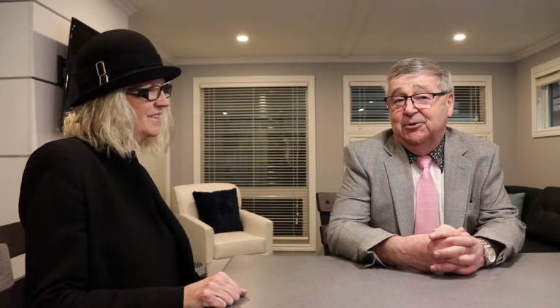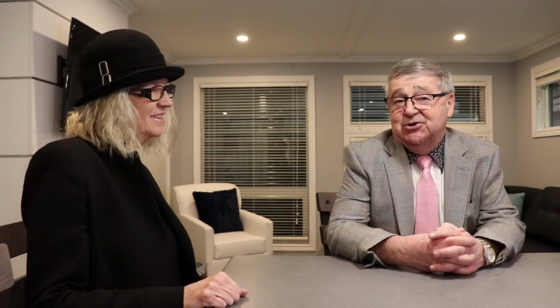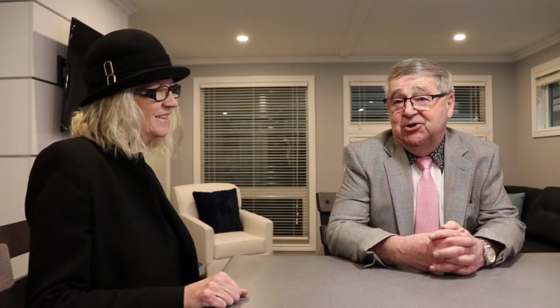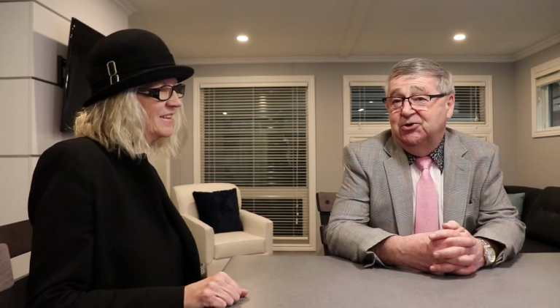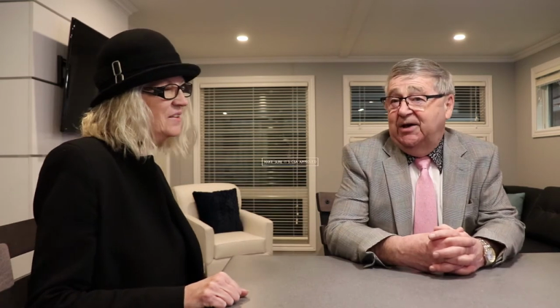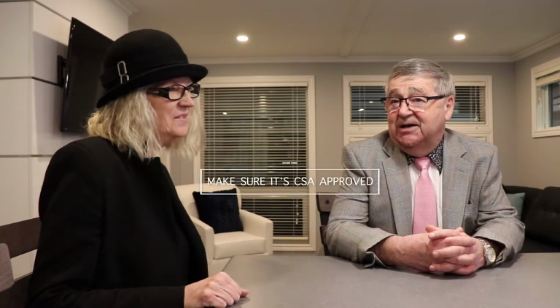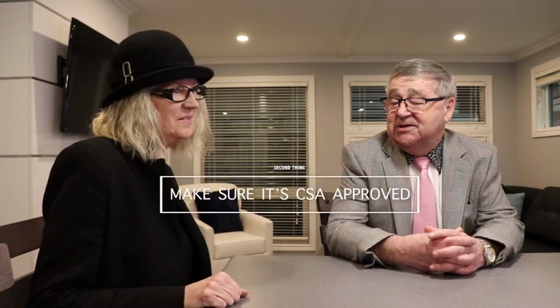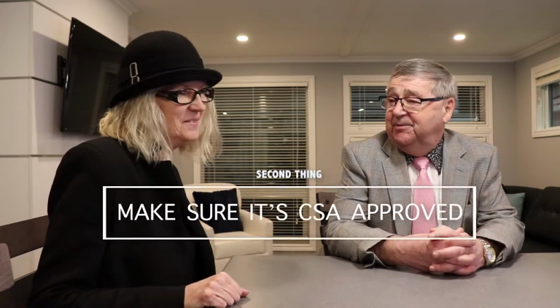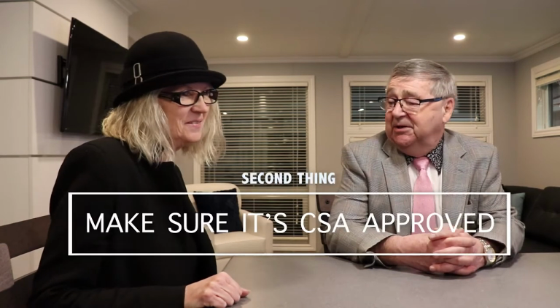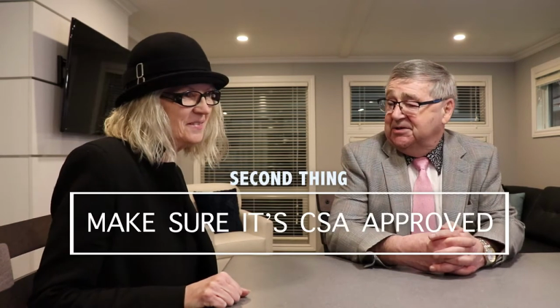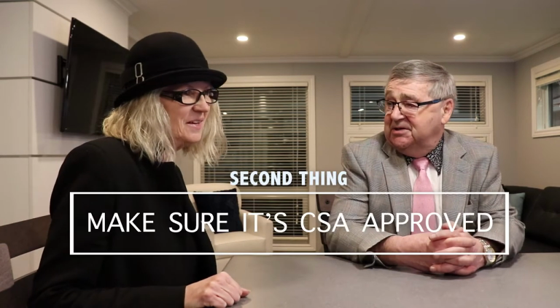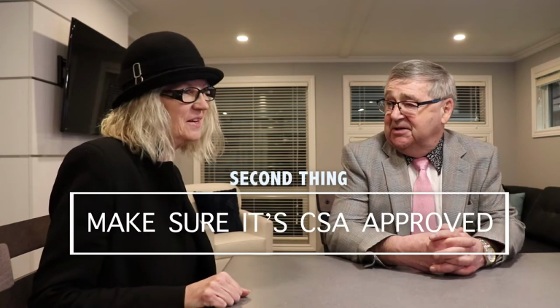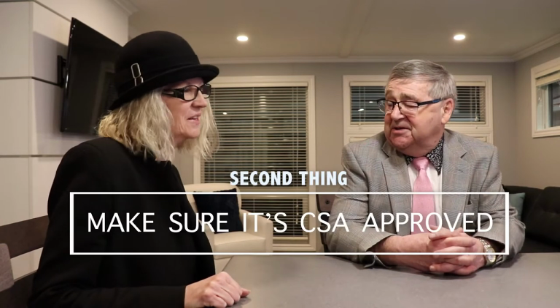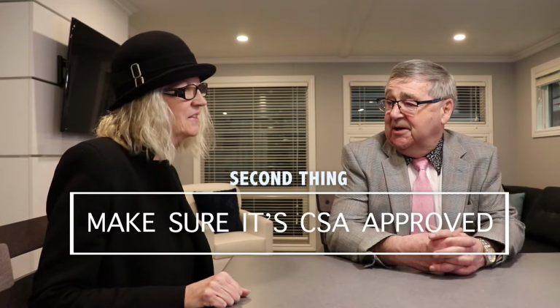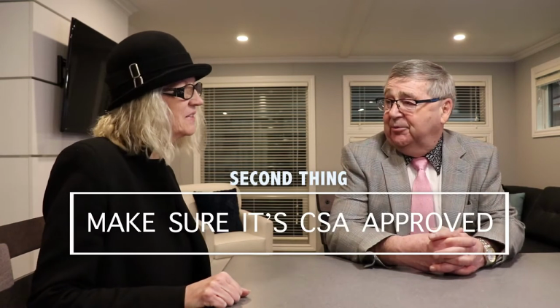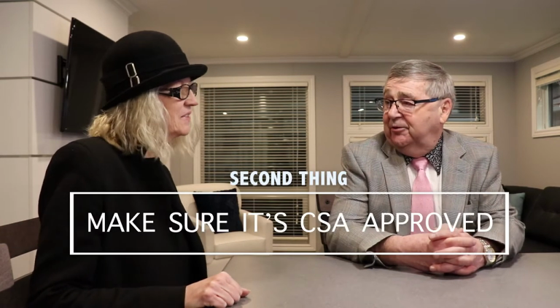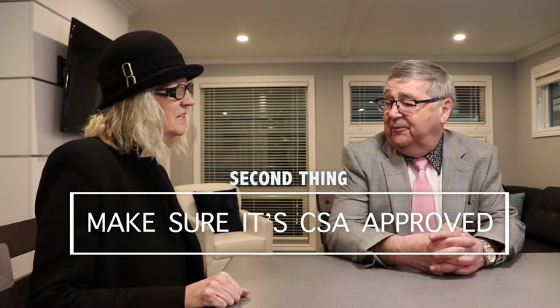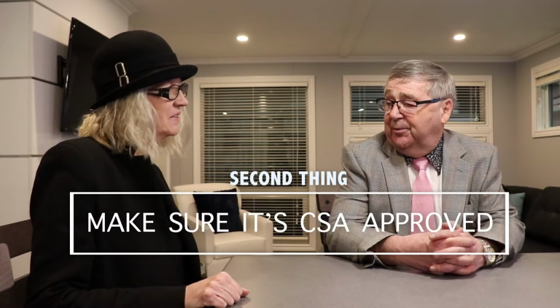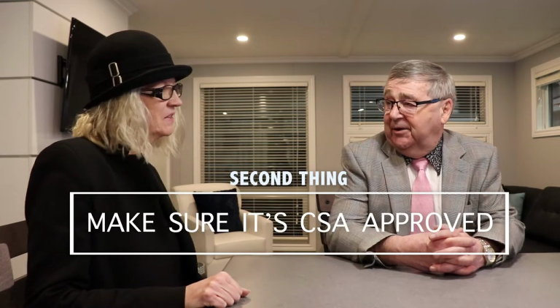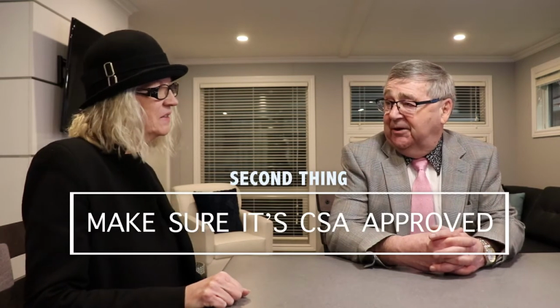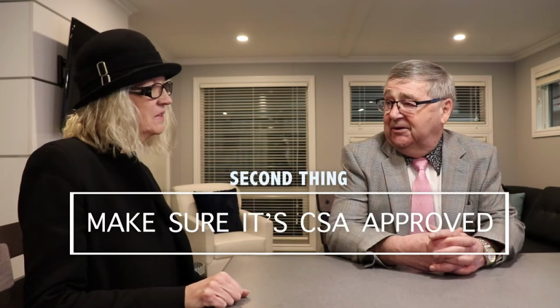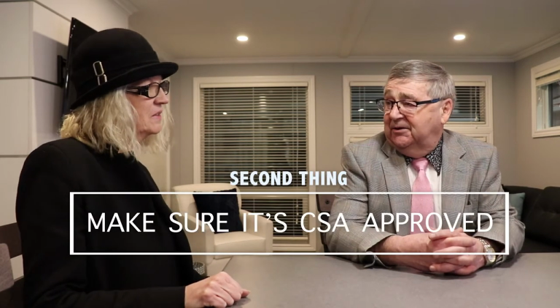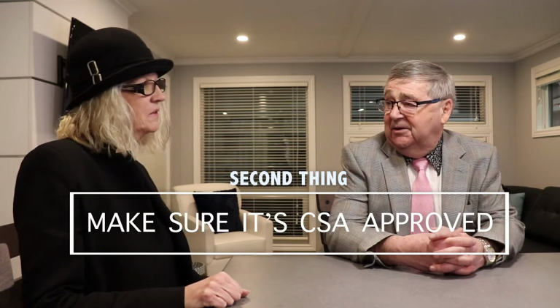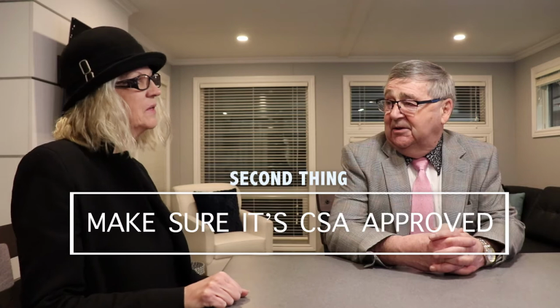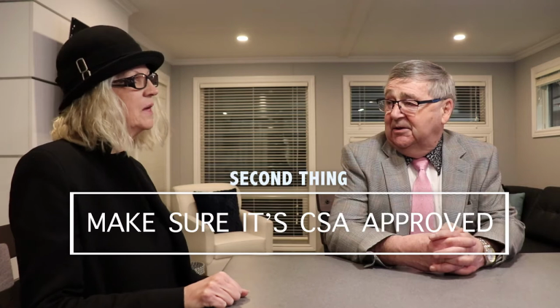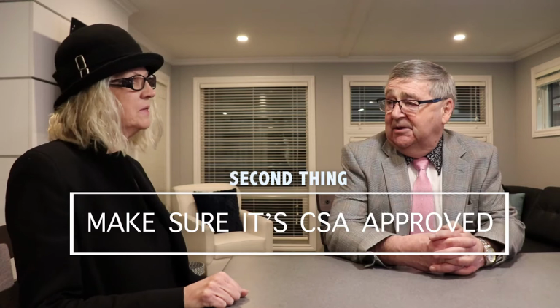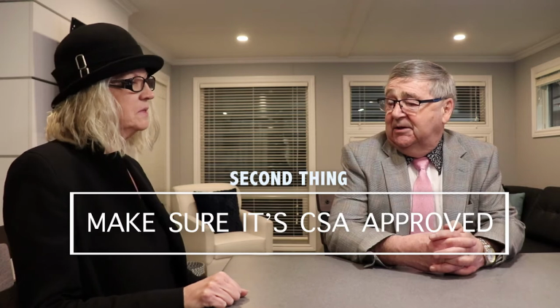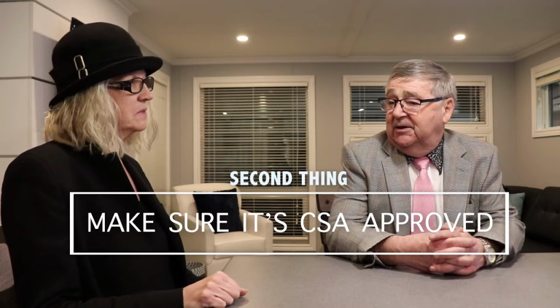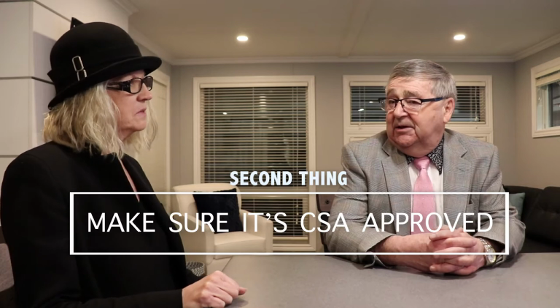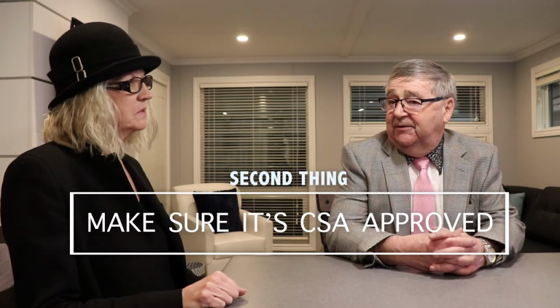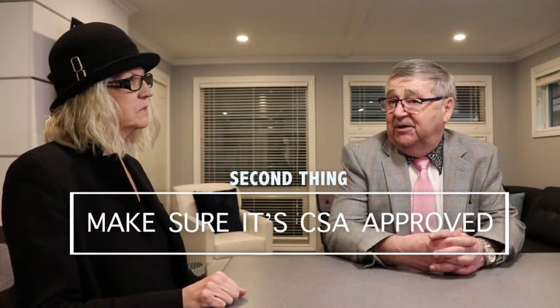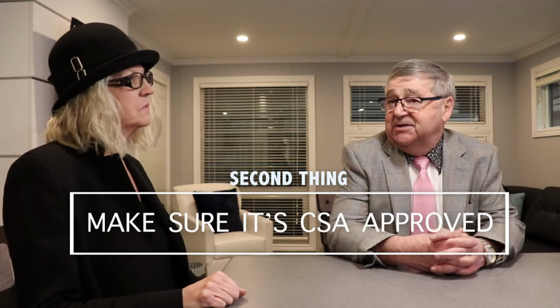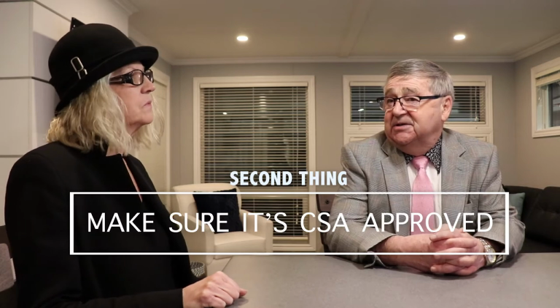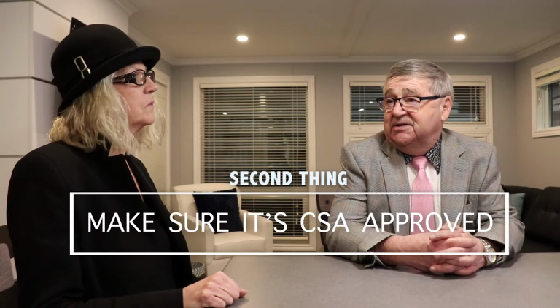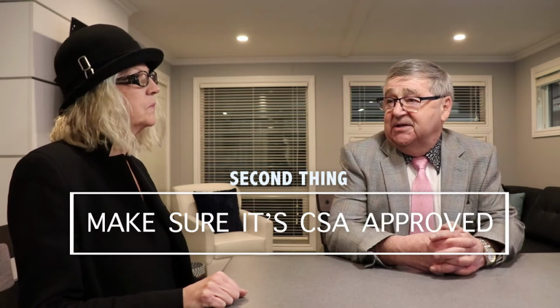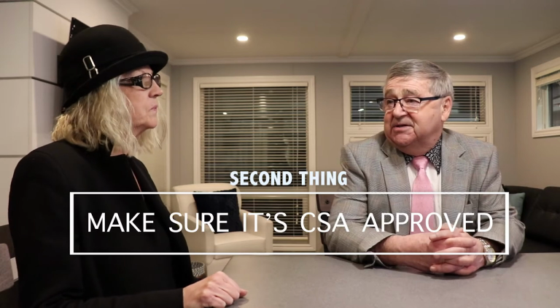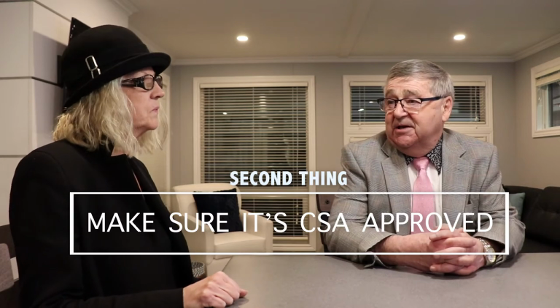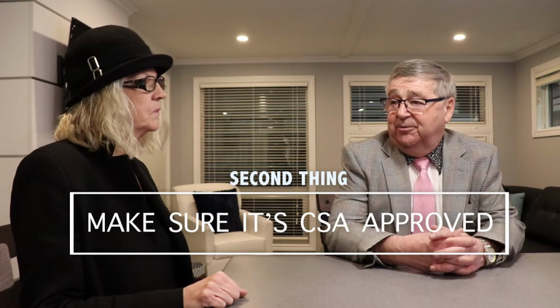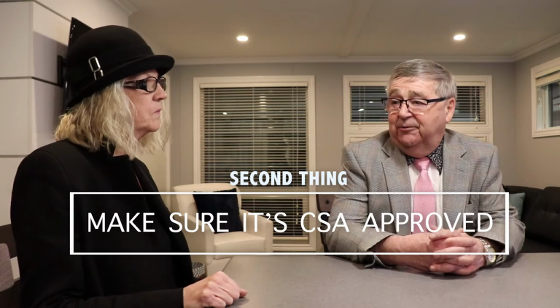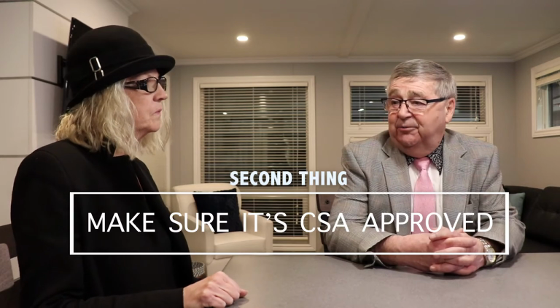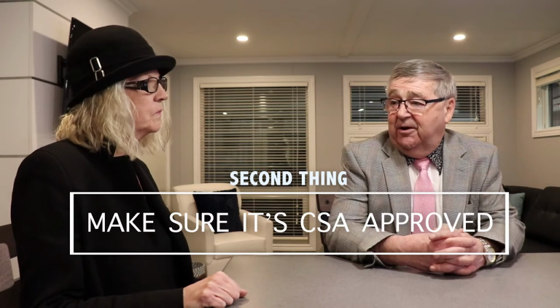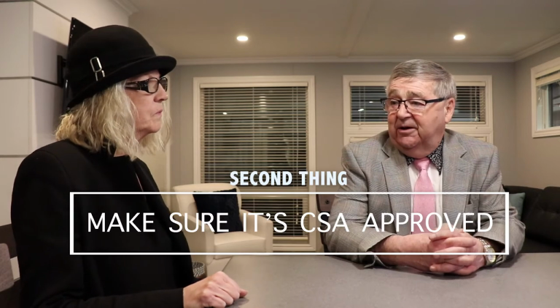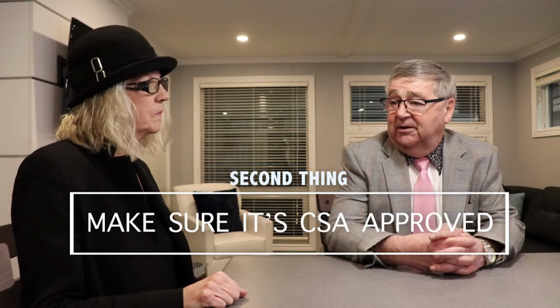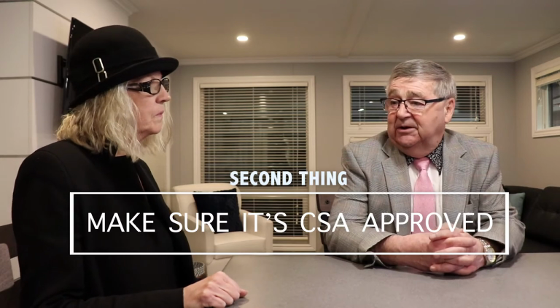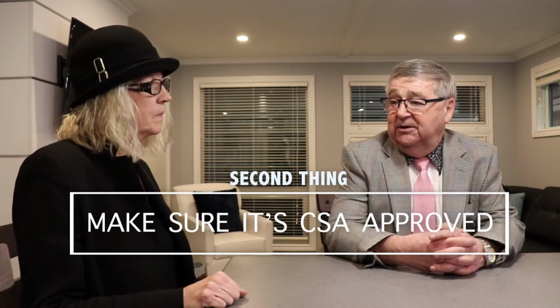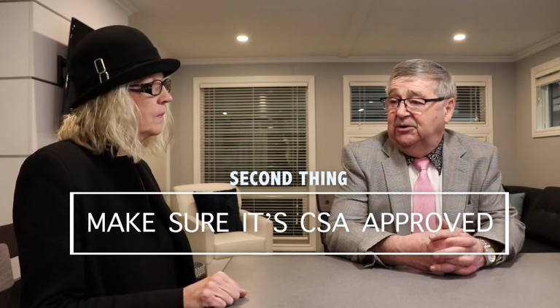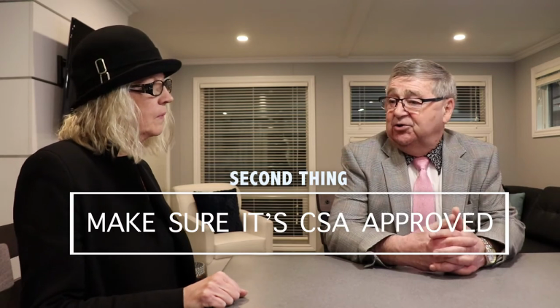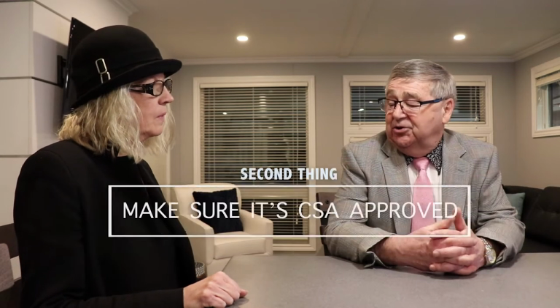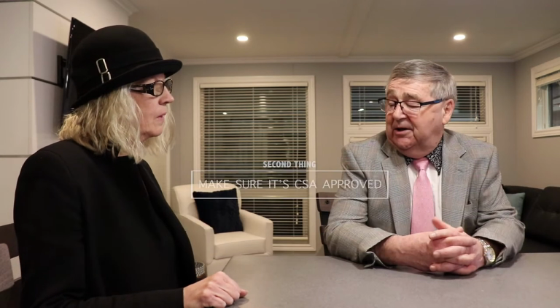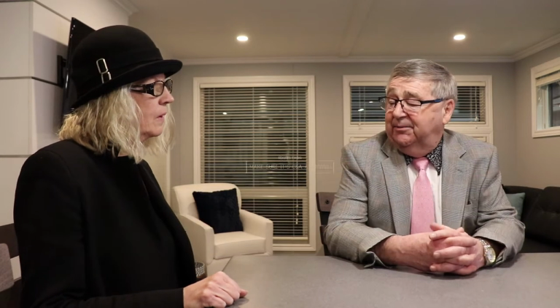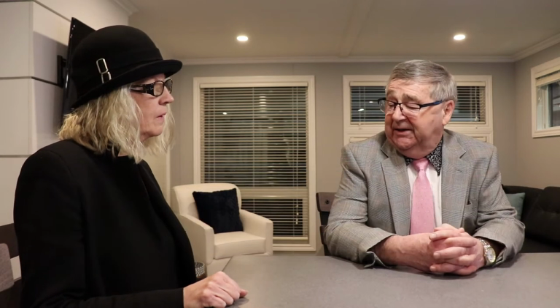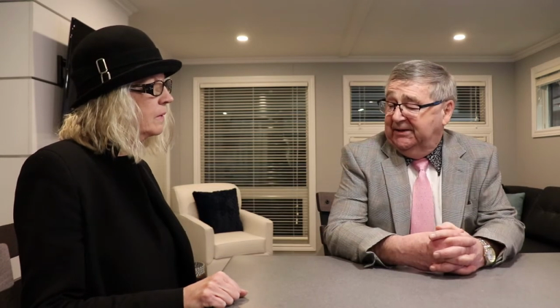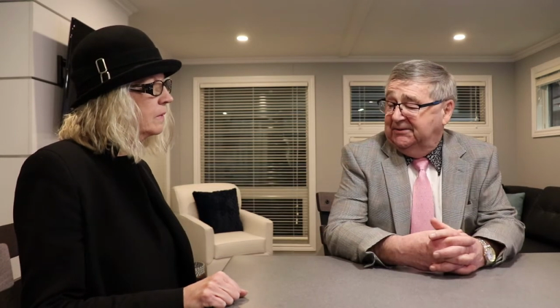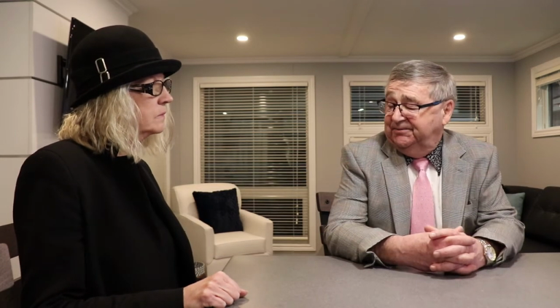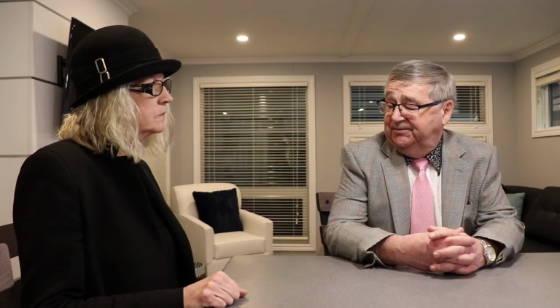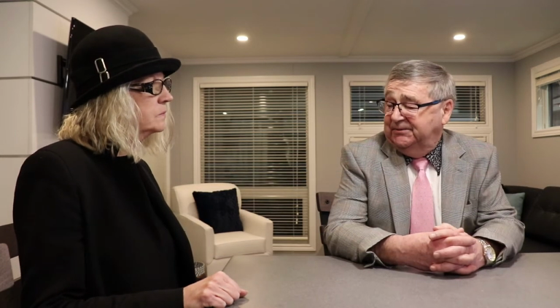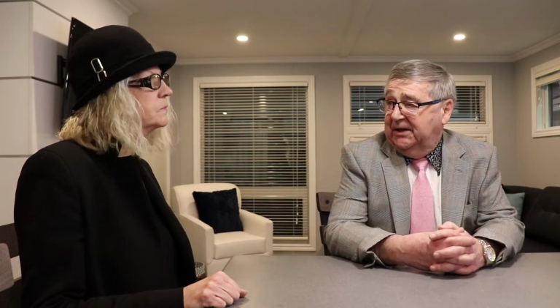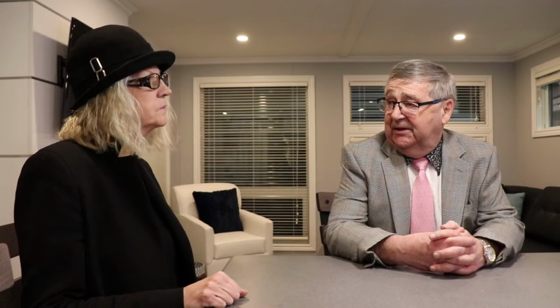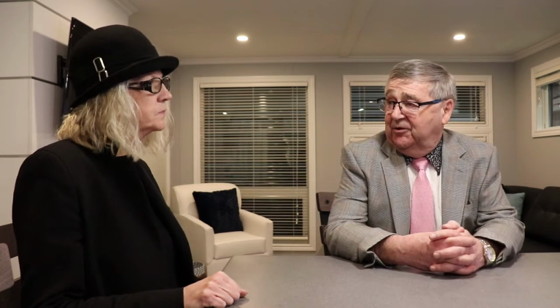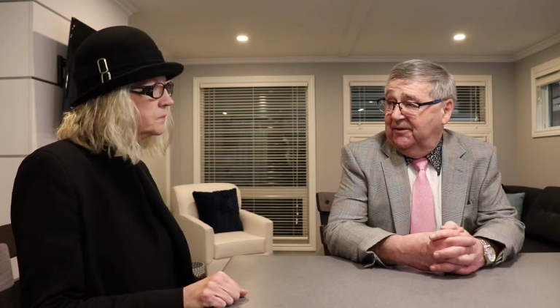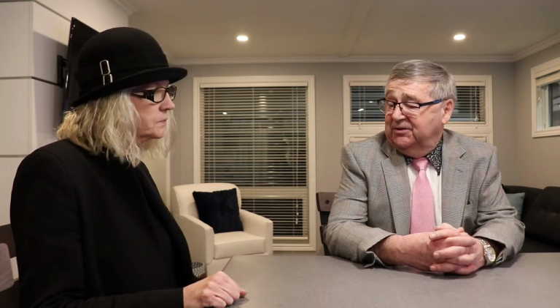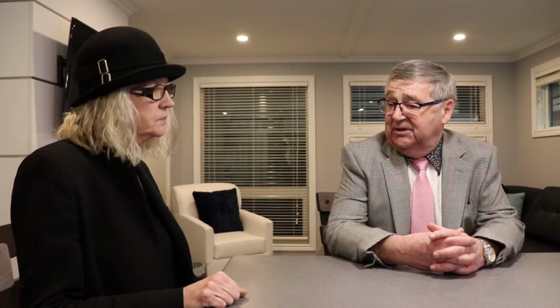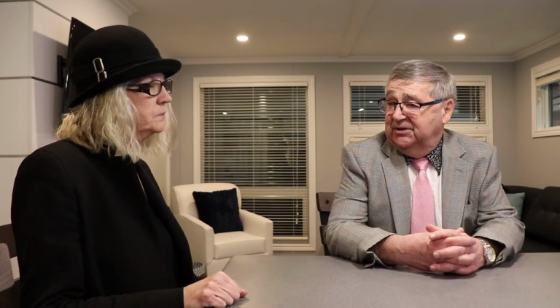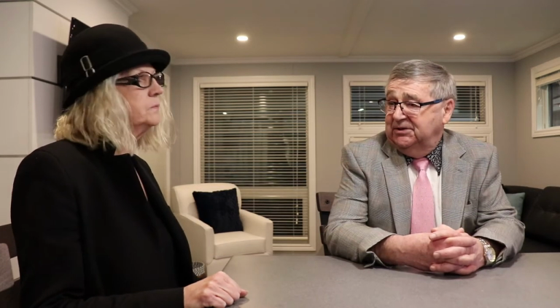Number two, it has to be a CSA approved product. If it isn't a CSA approved product, you should not buy it. End of conversation.